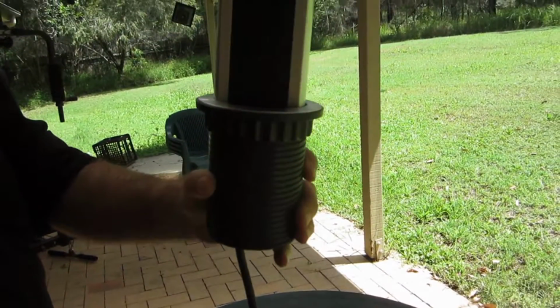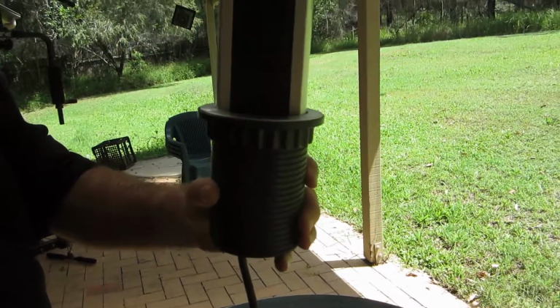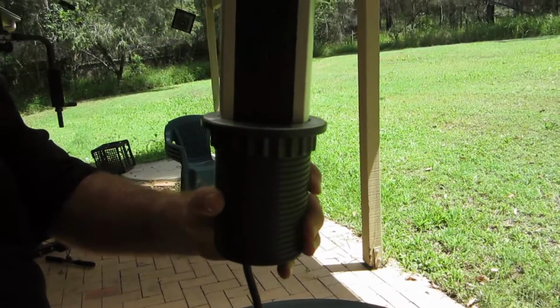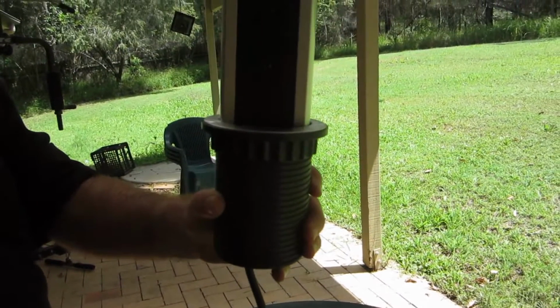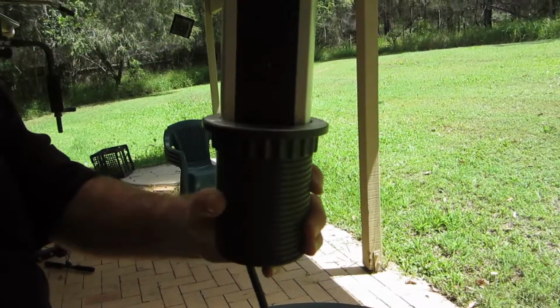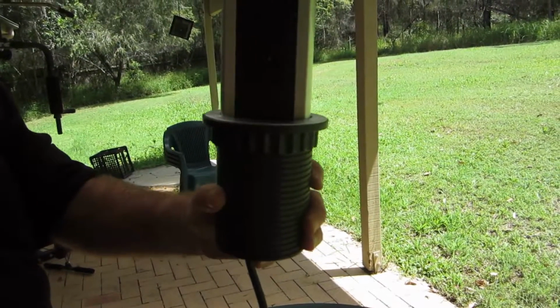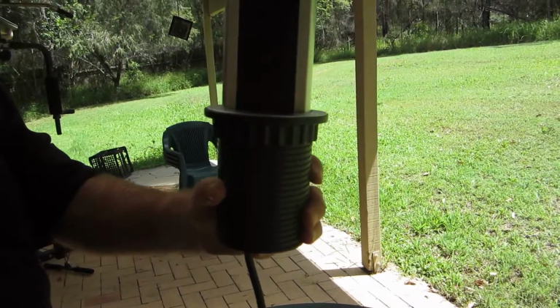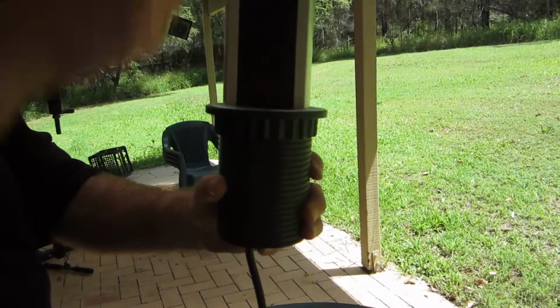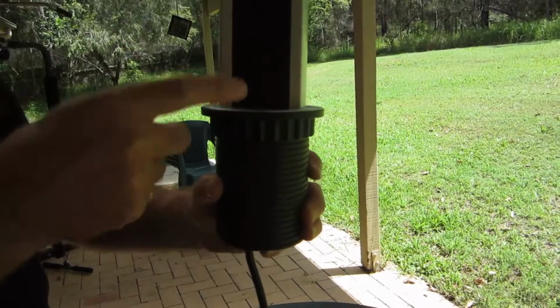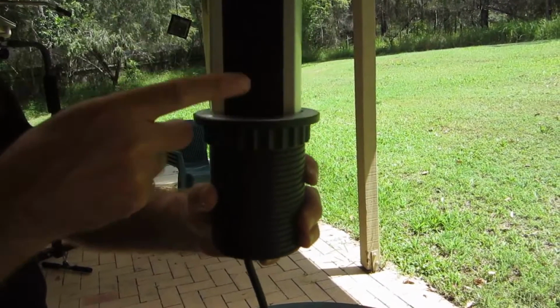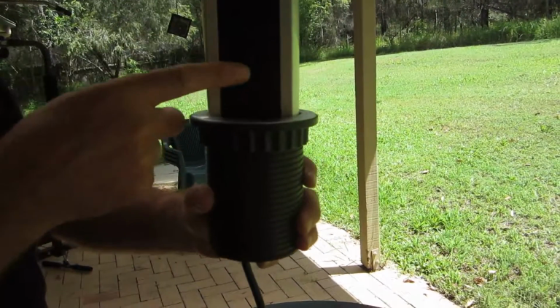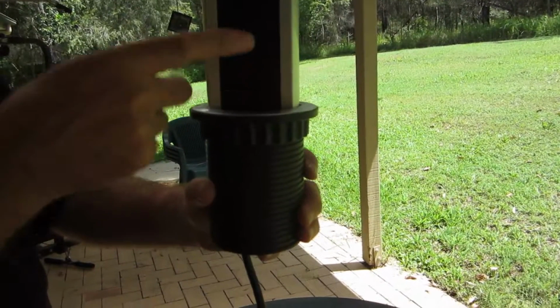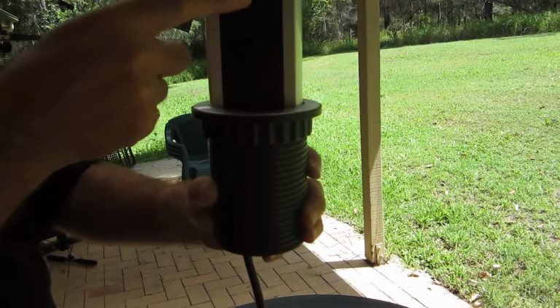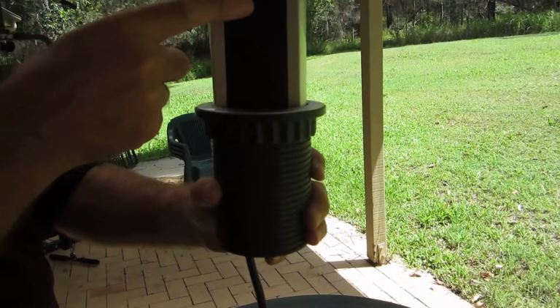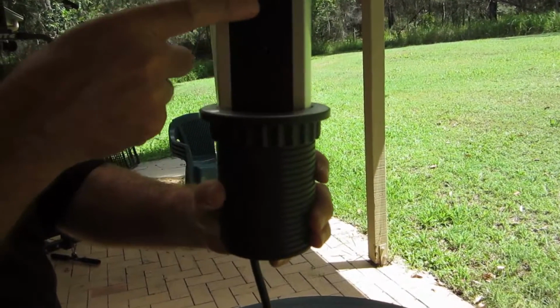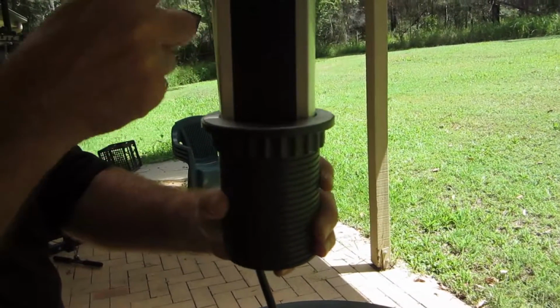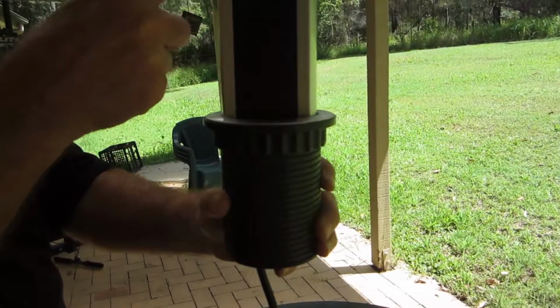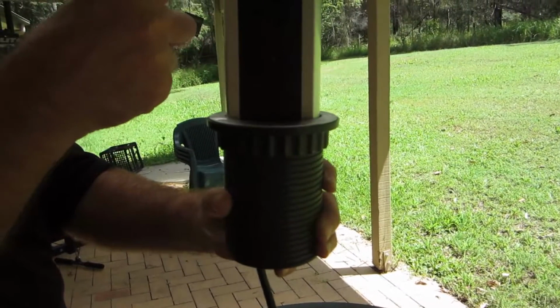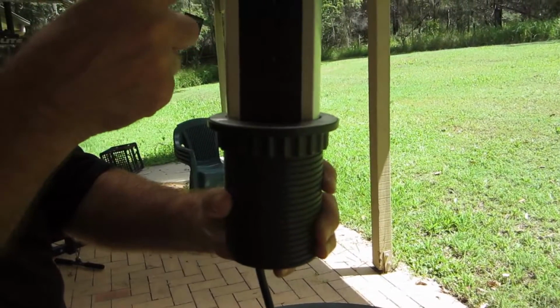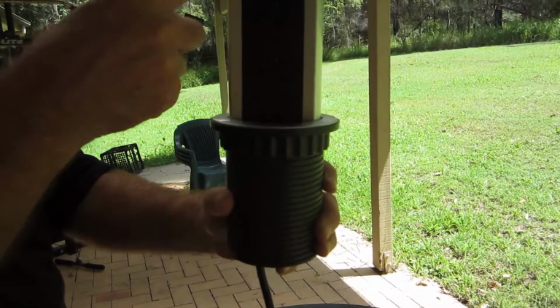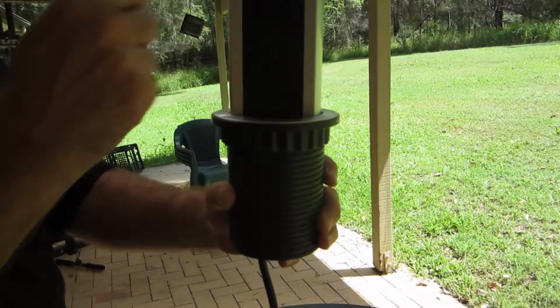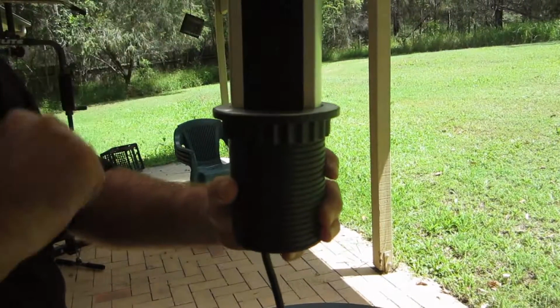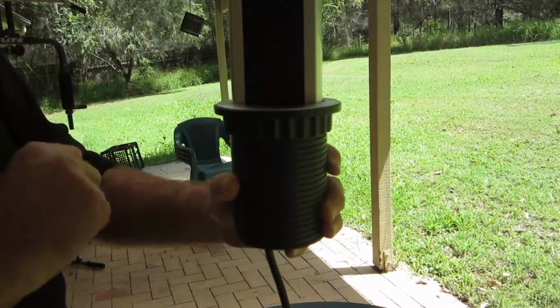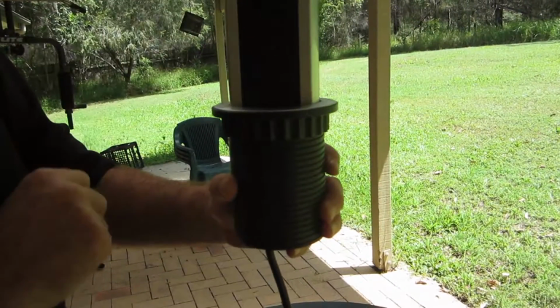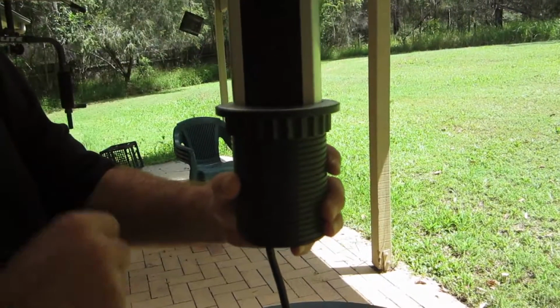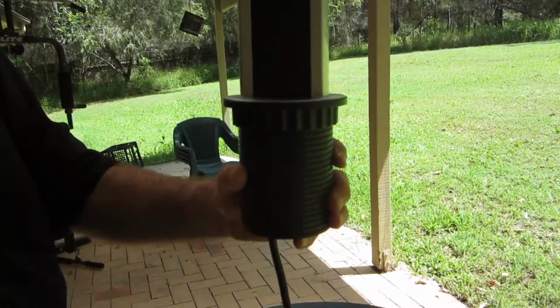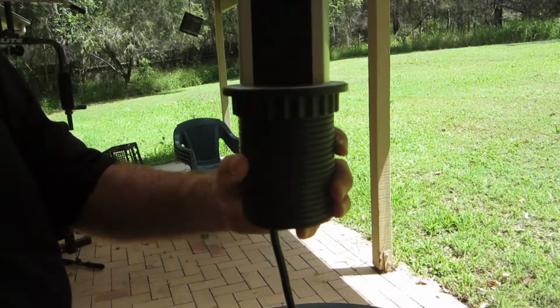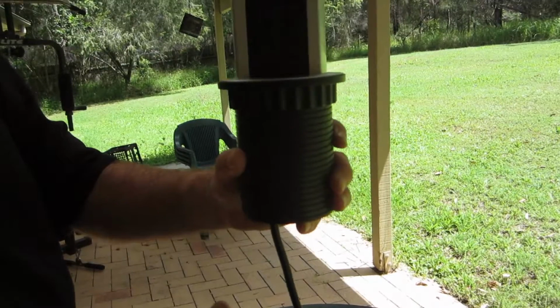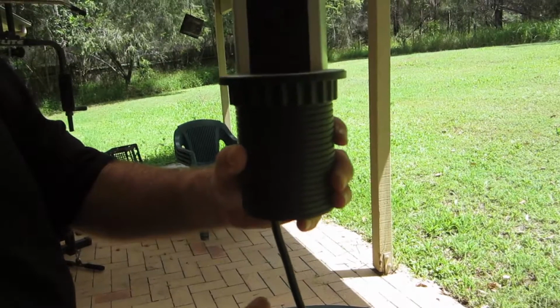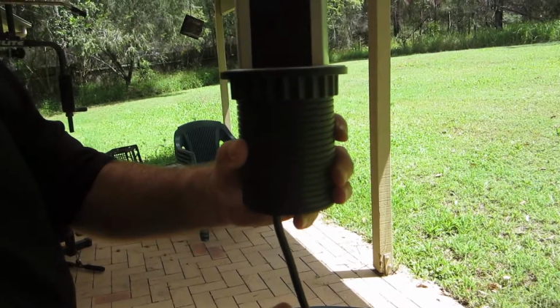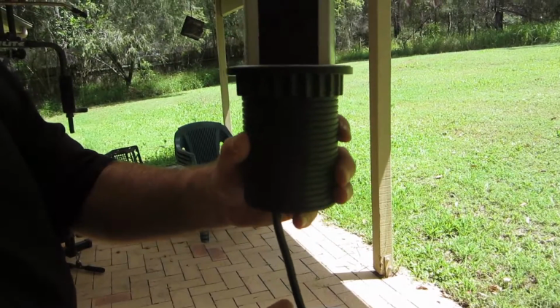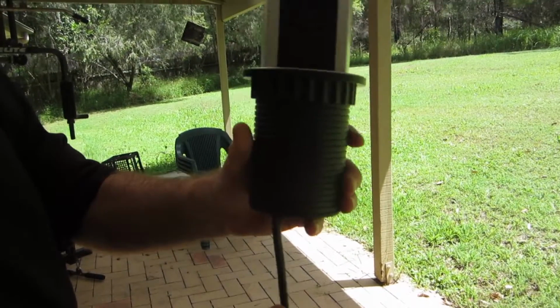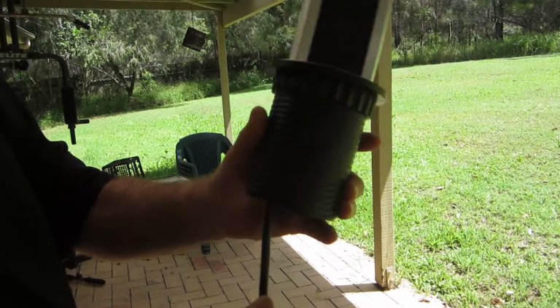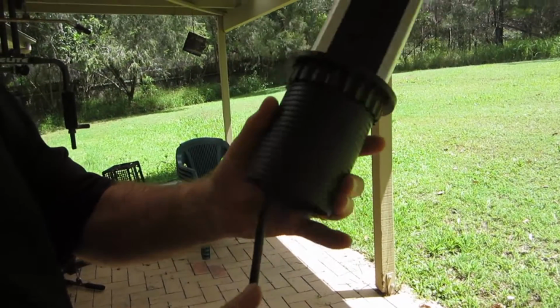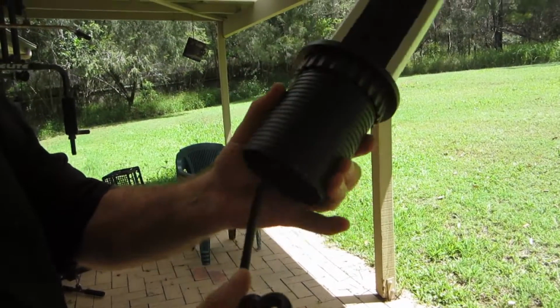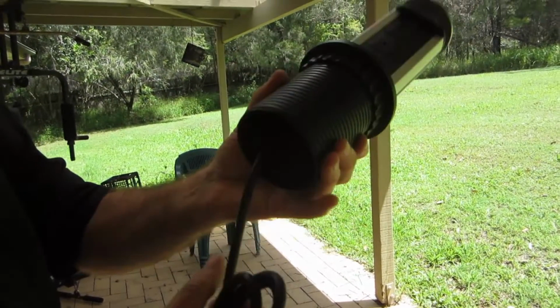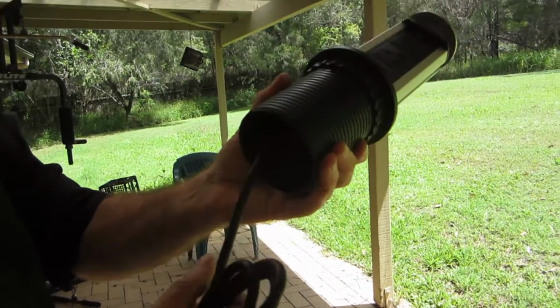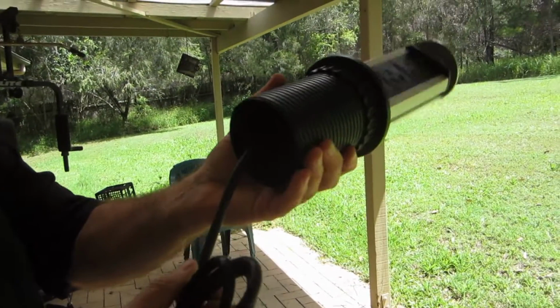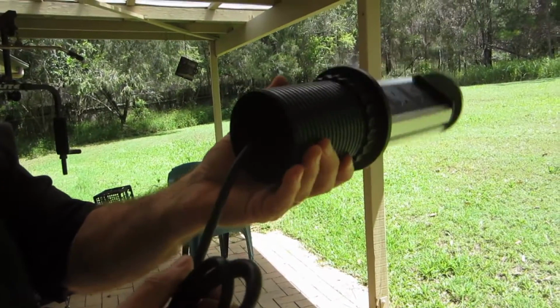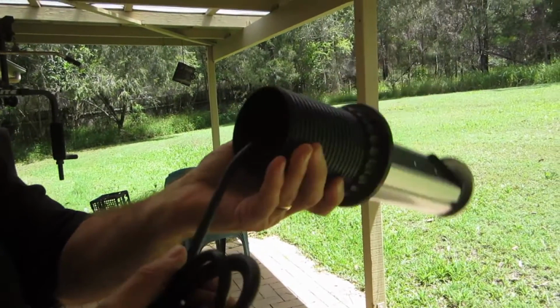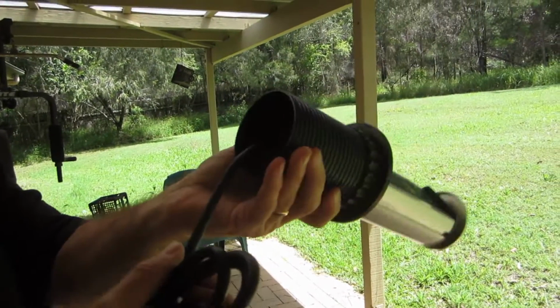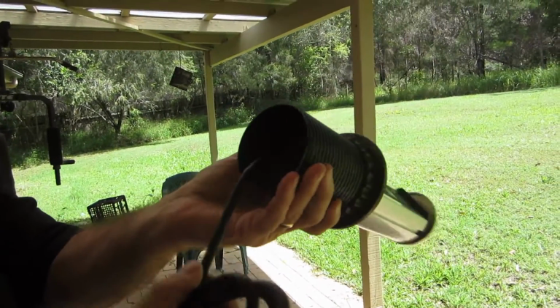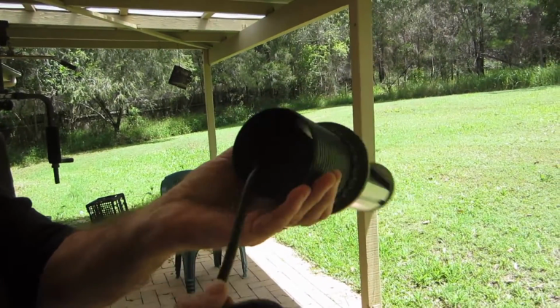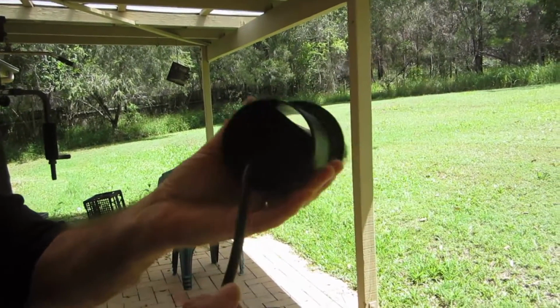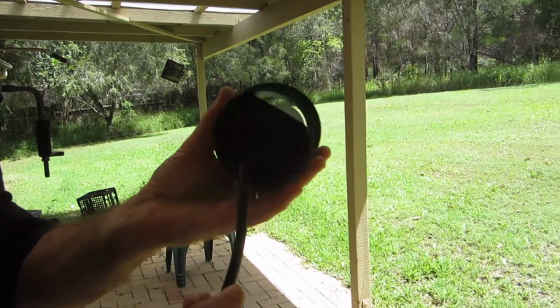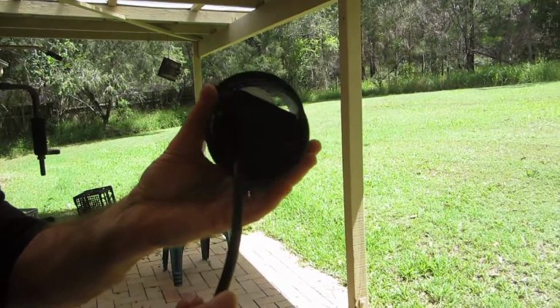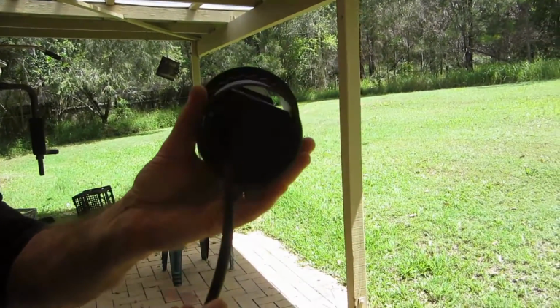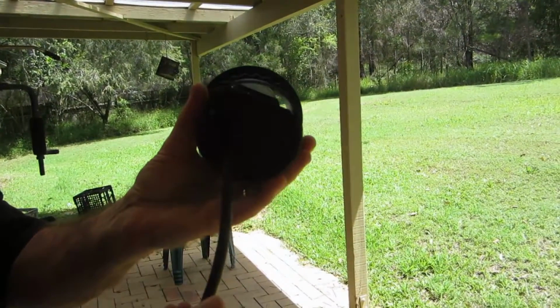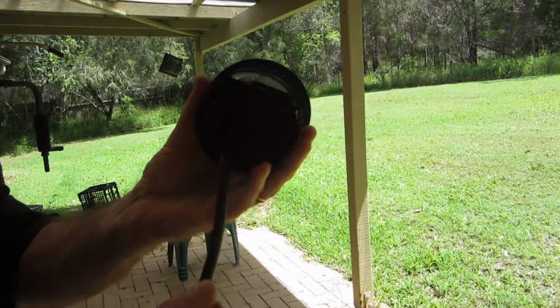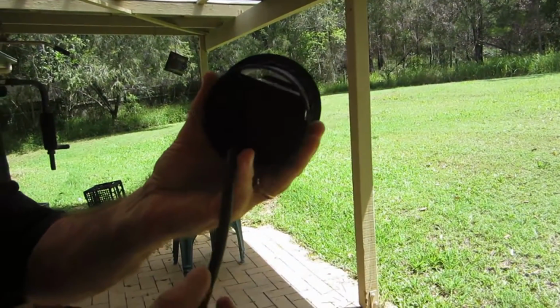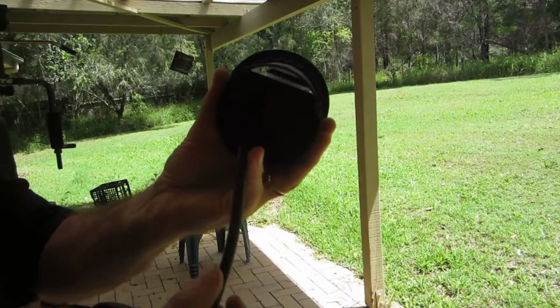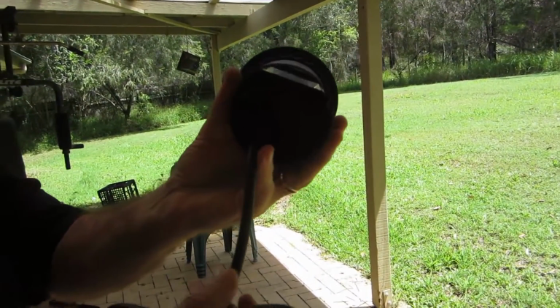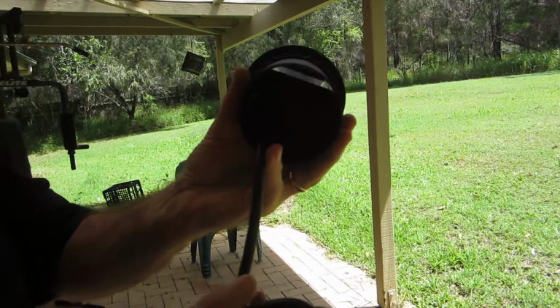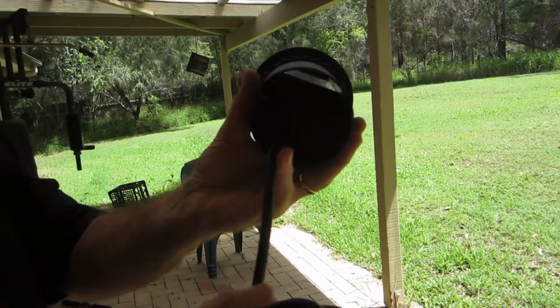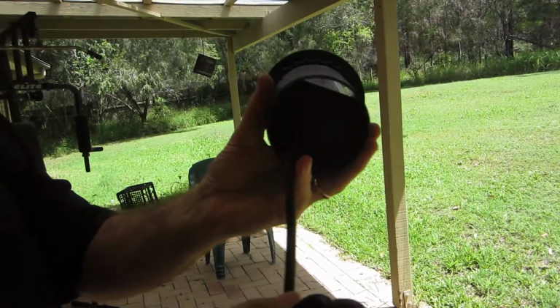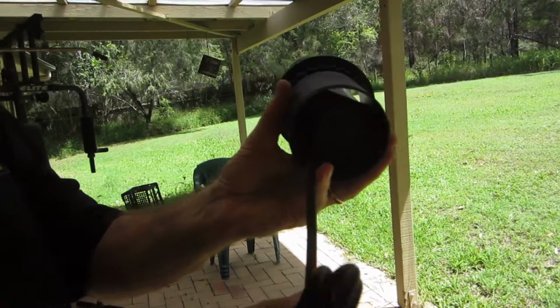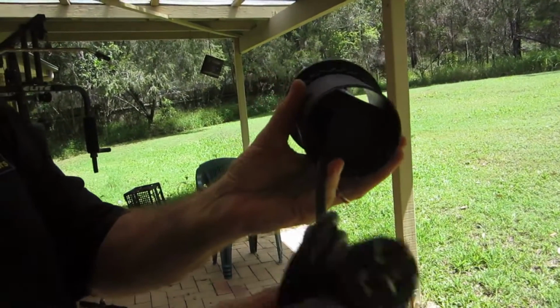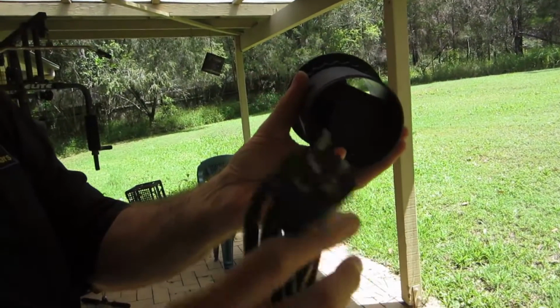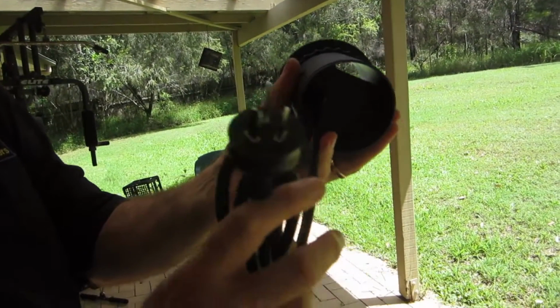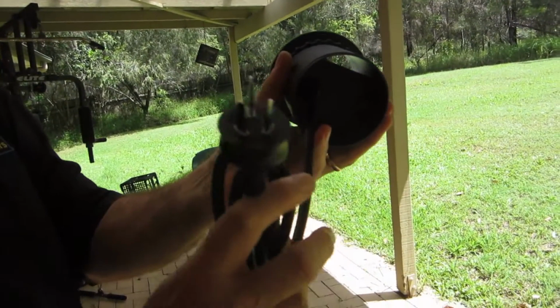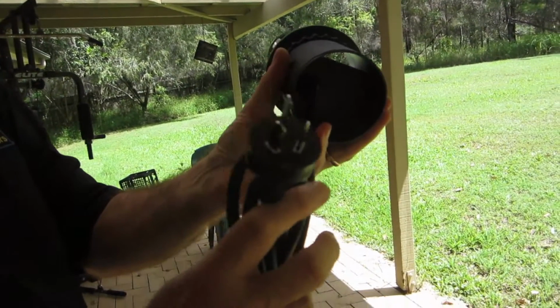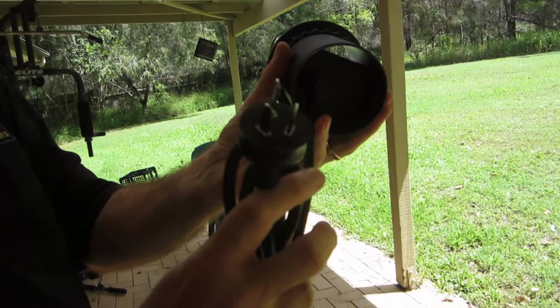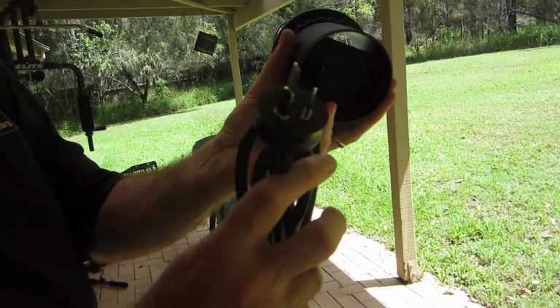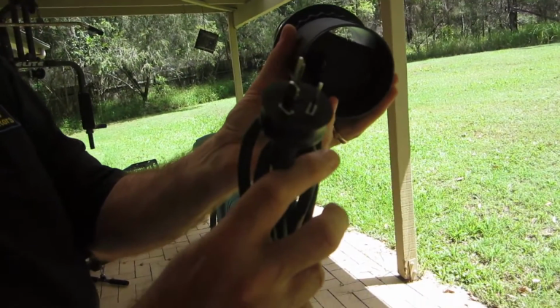Each unit has one, two, three power outlets, and they come pre-wired, so all you have to do is connect them to a power source.